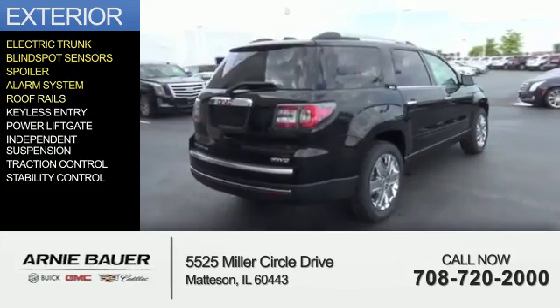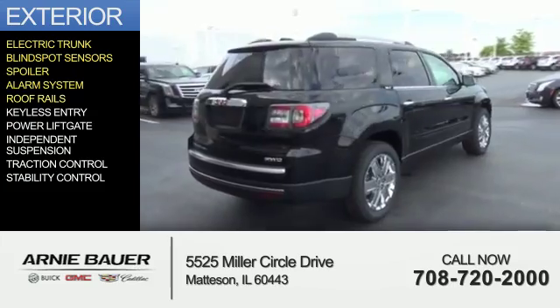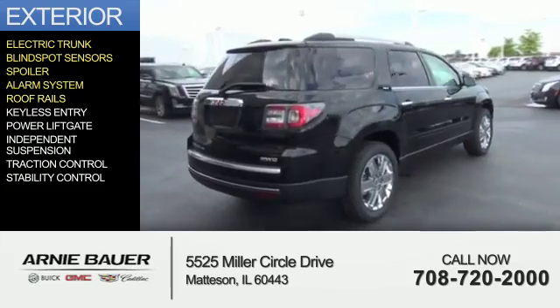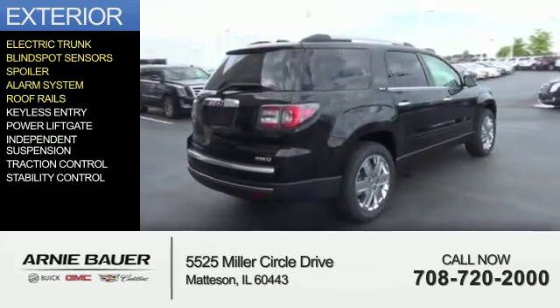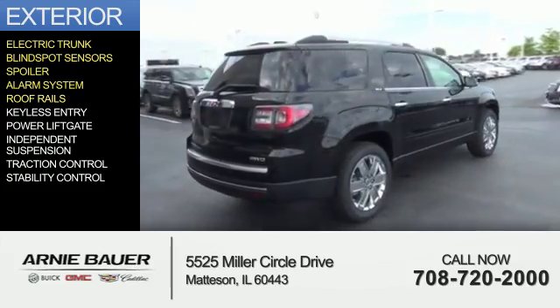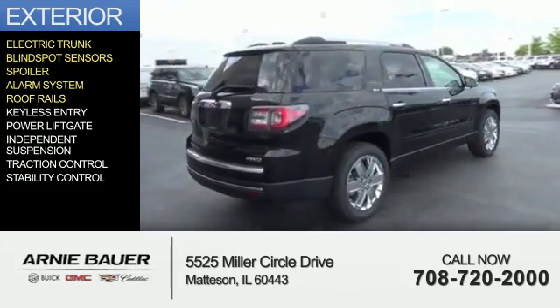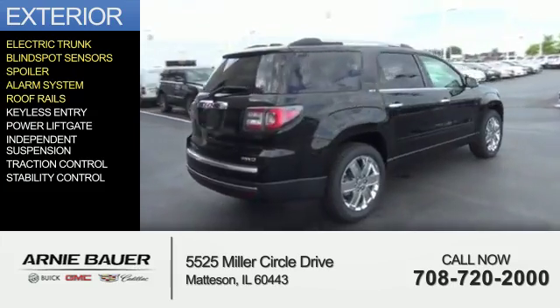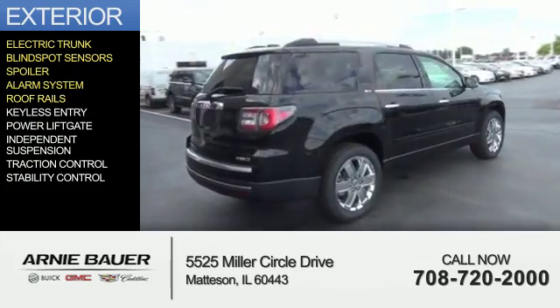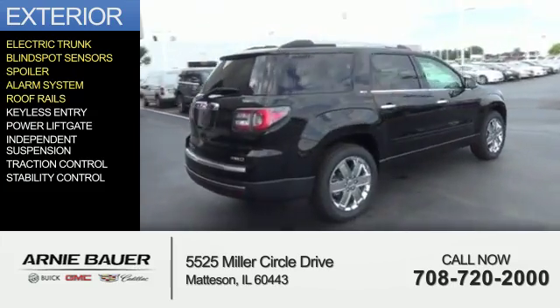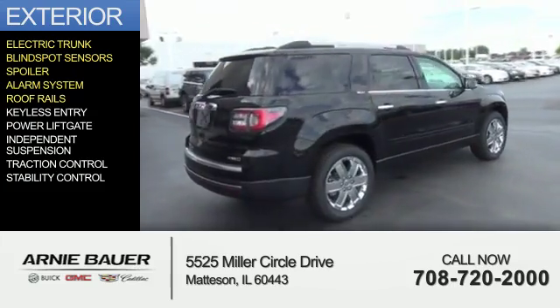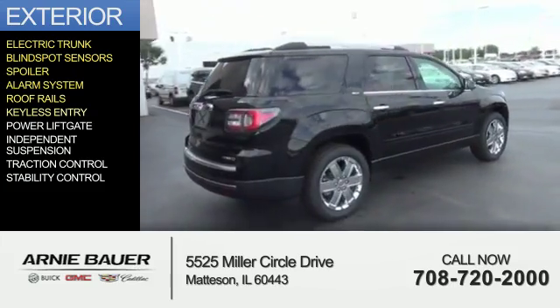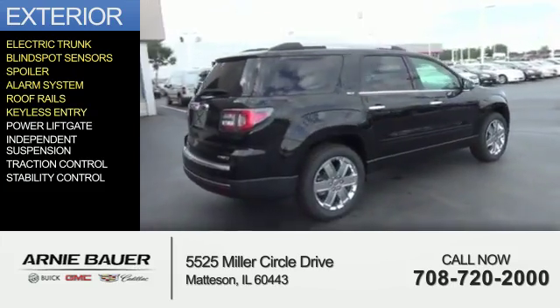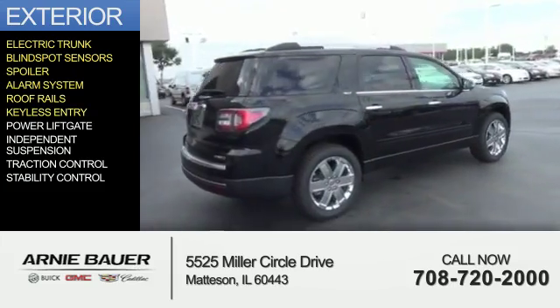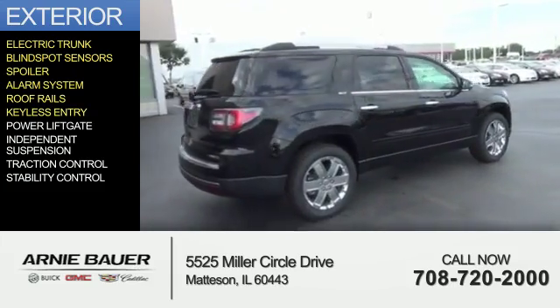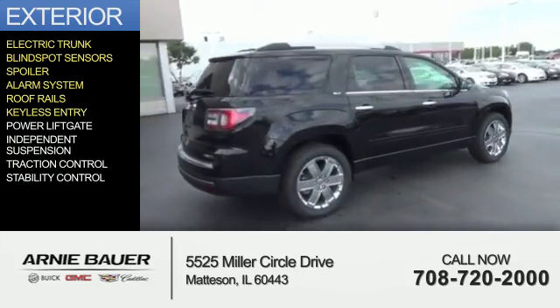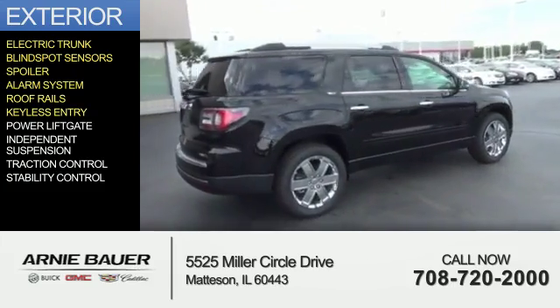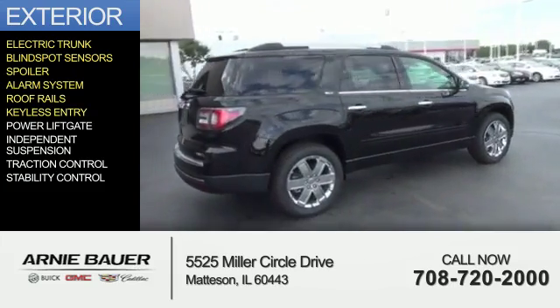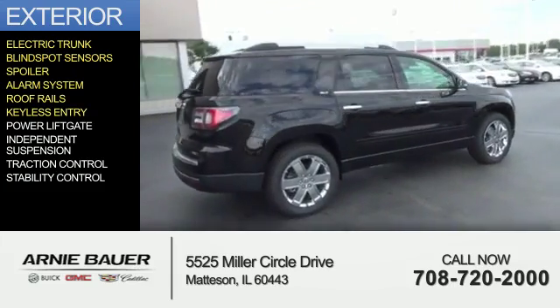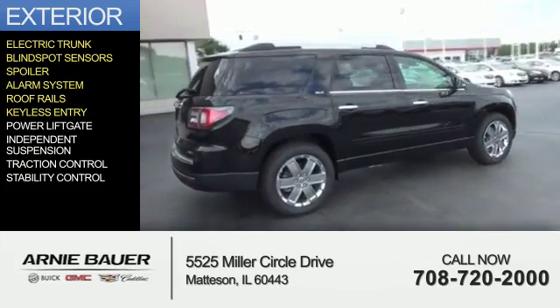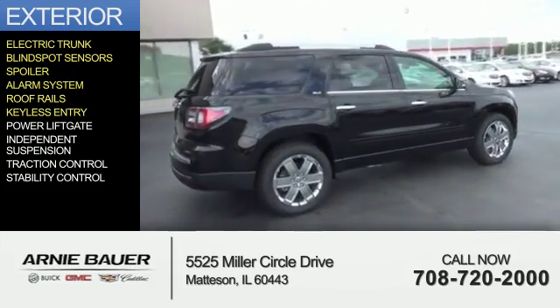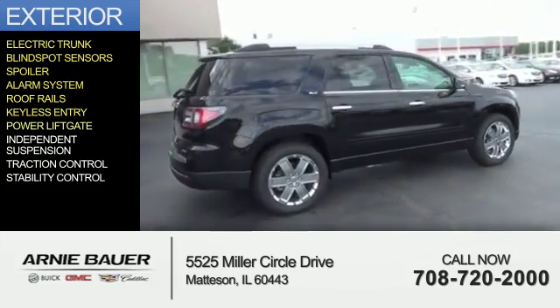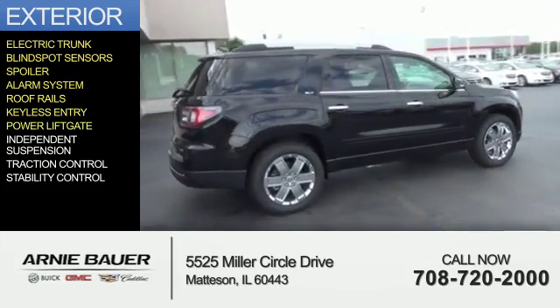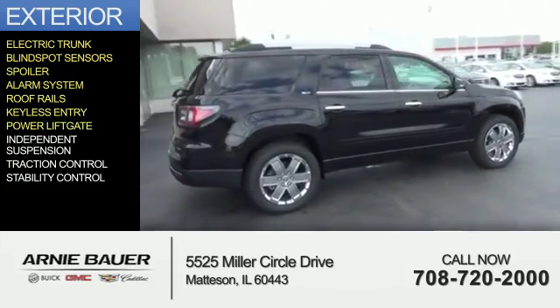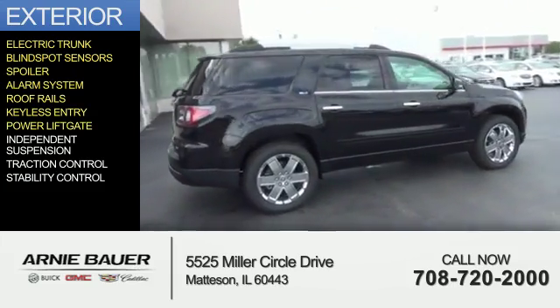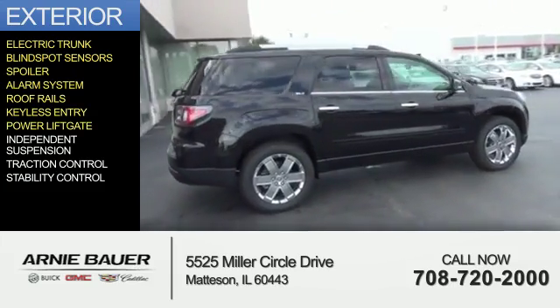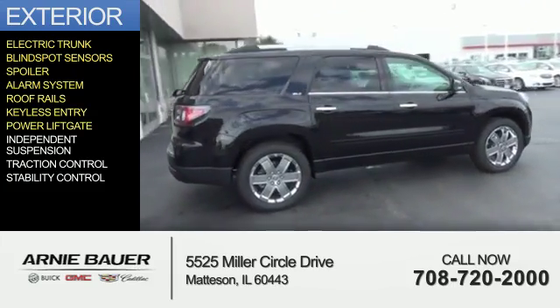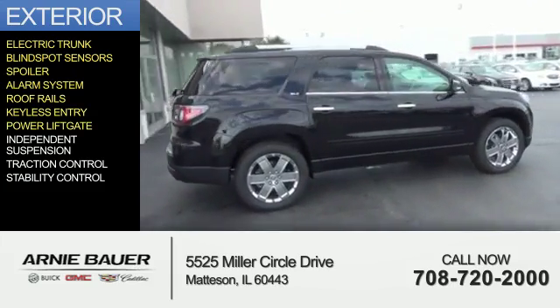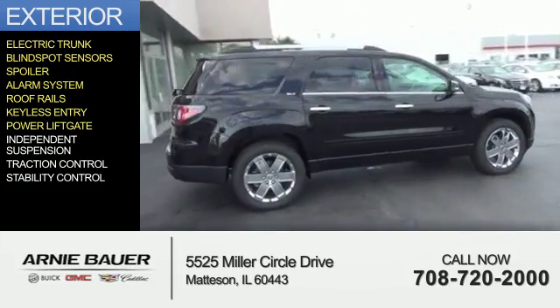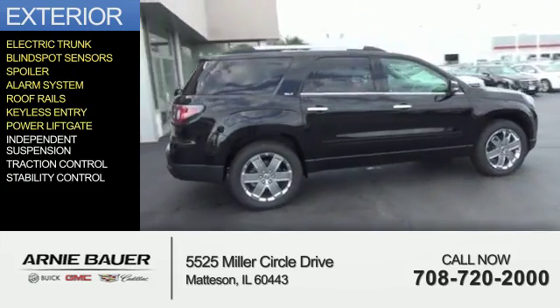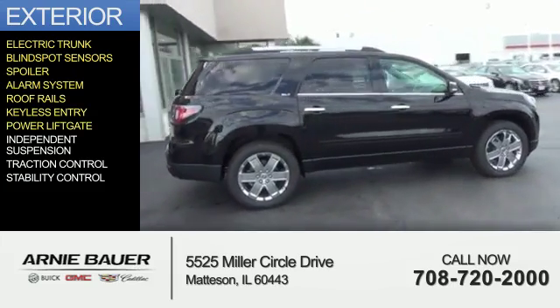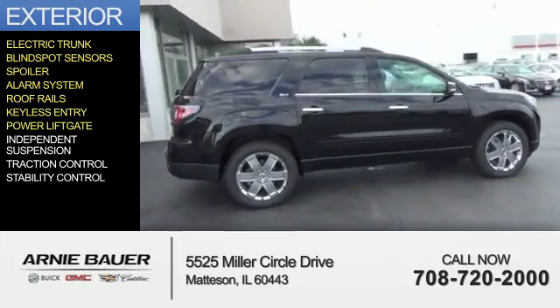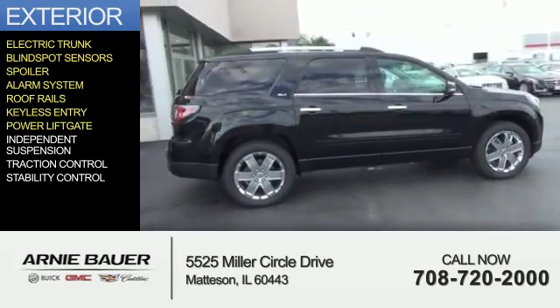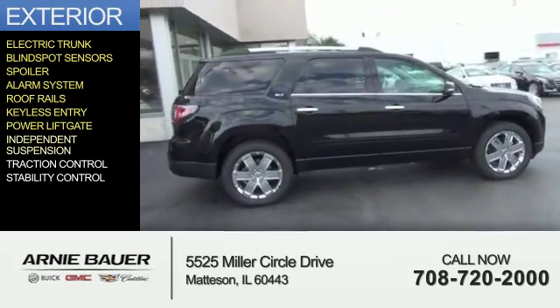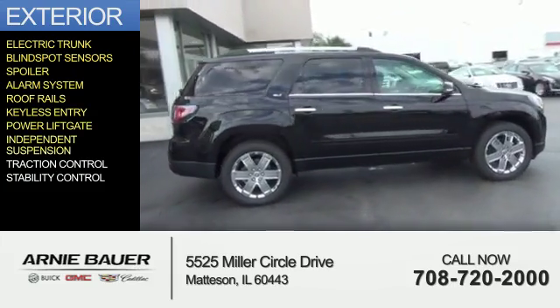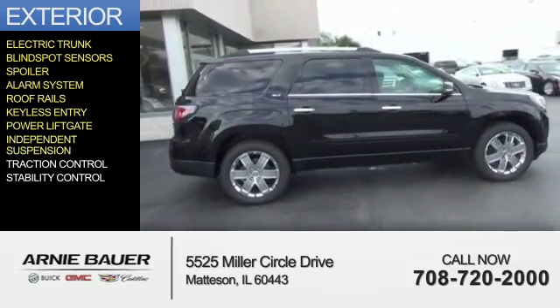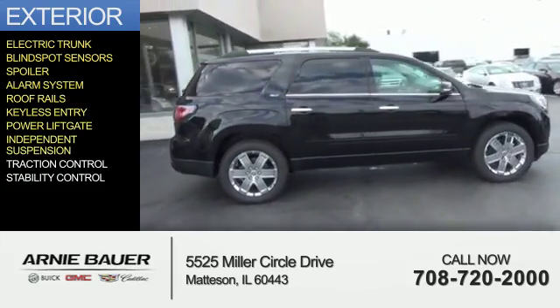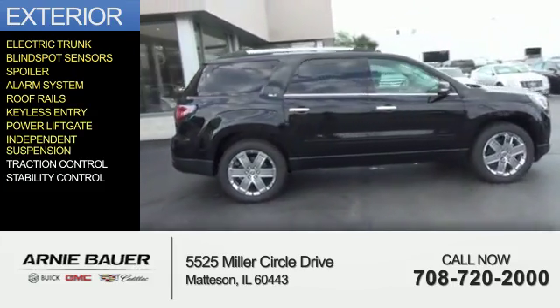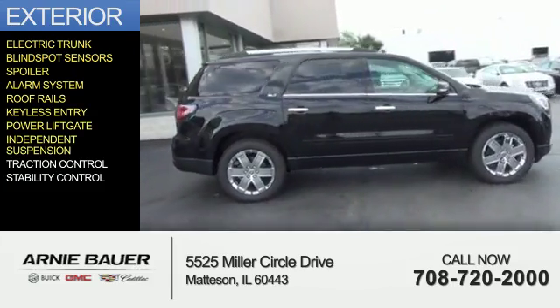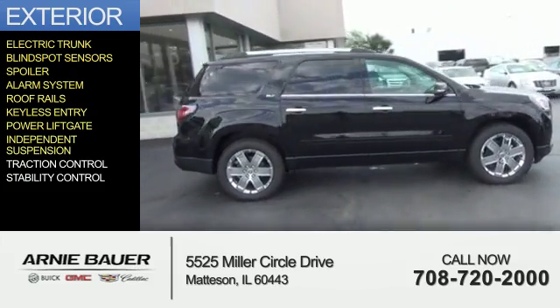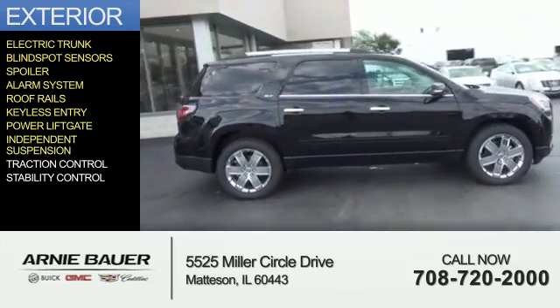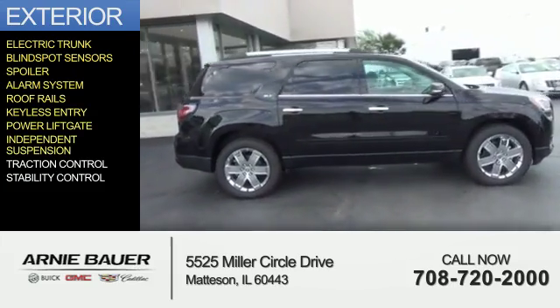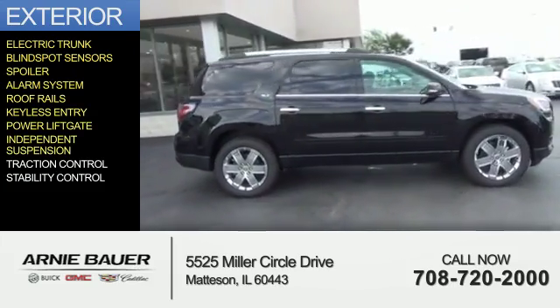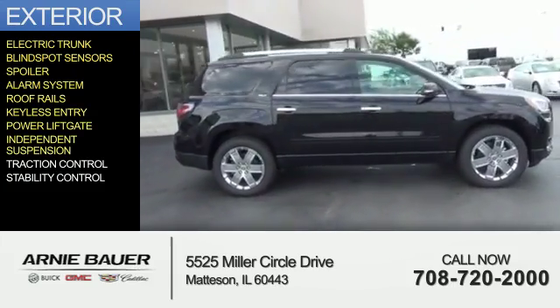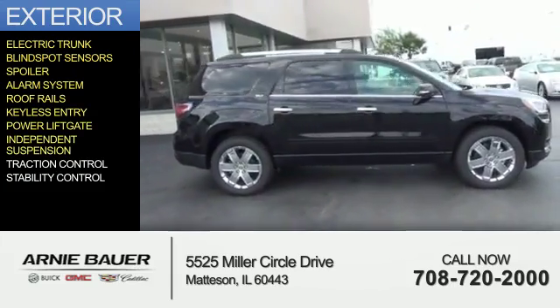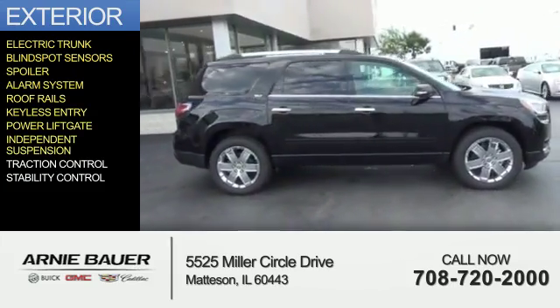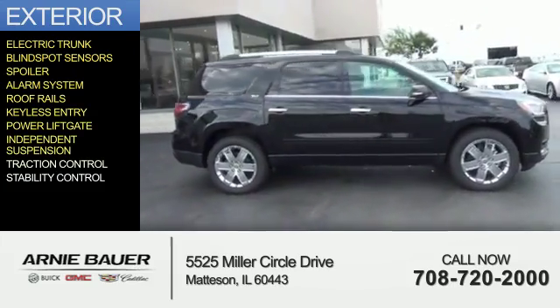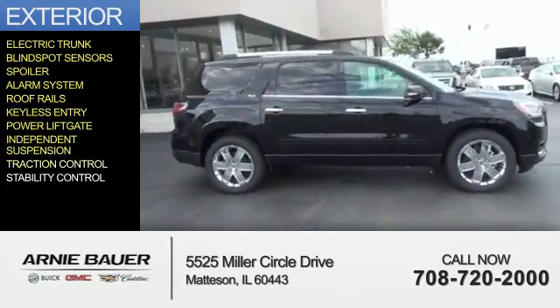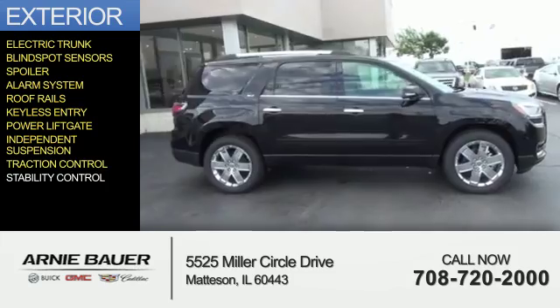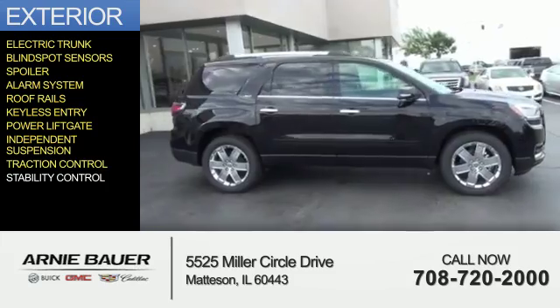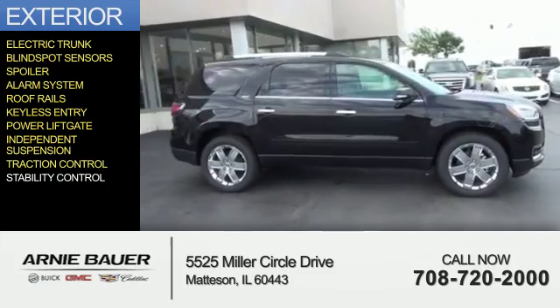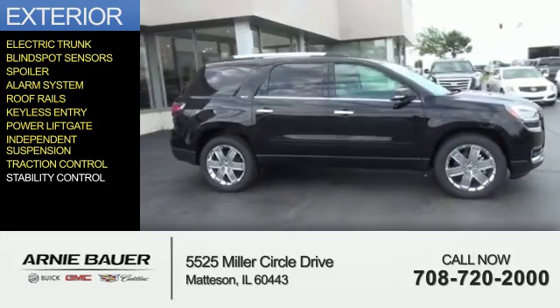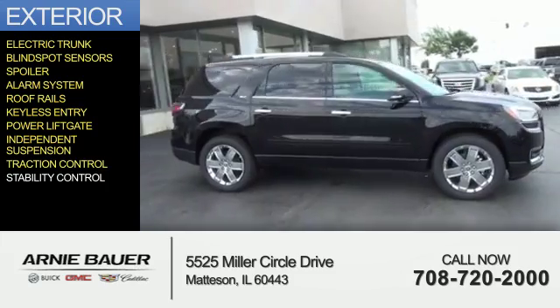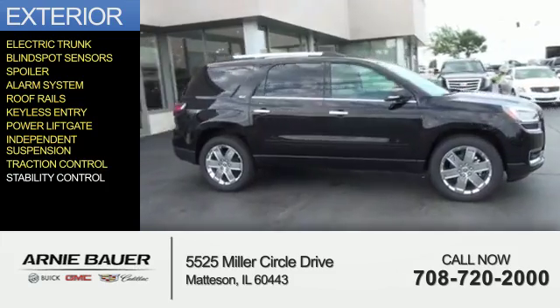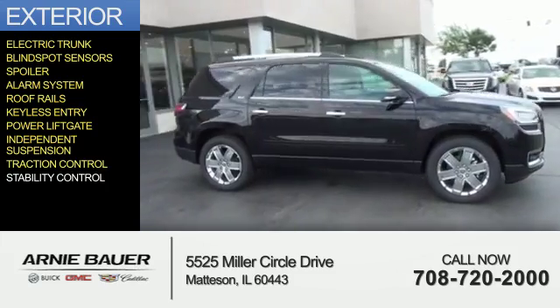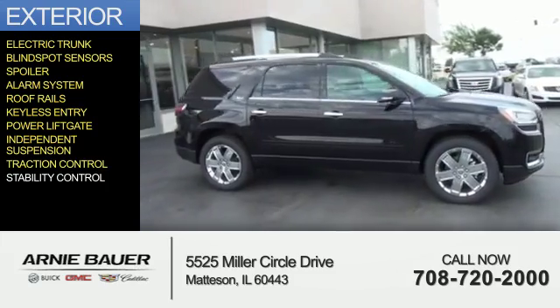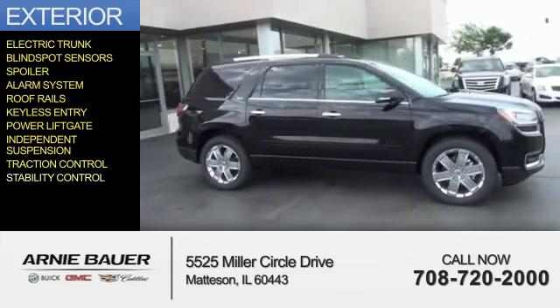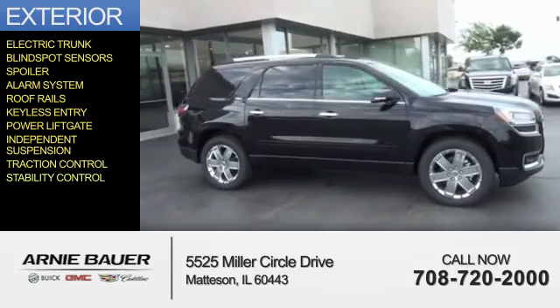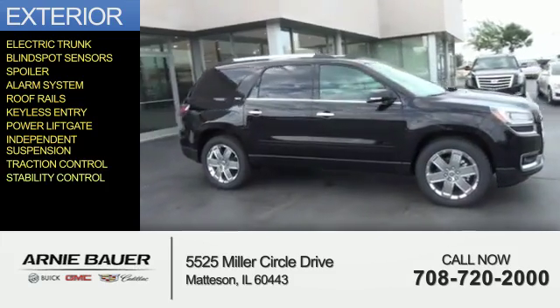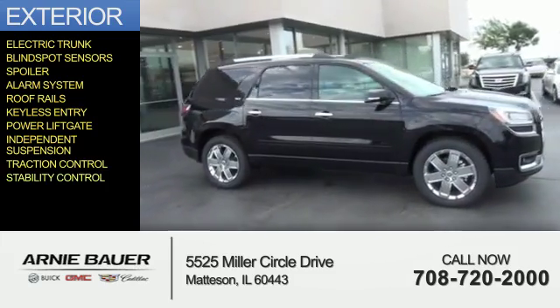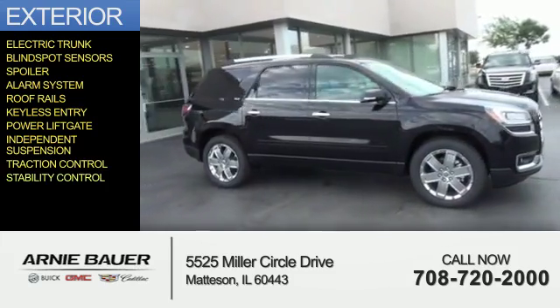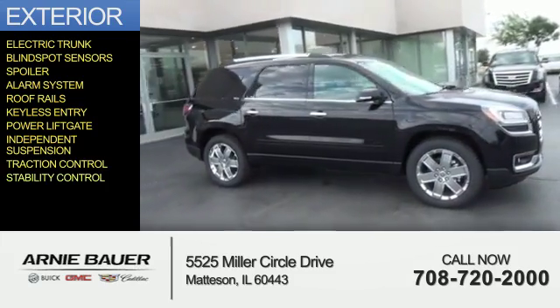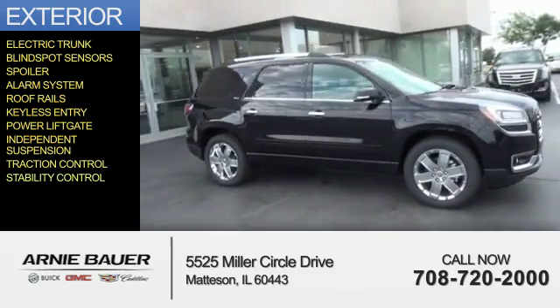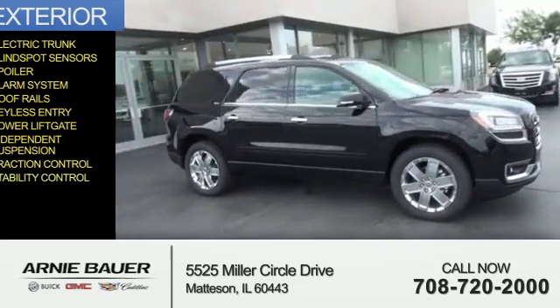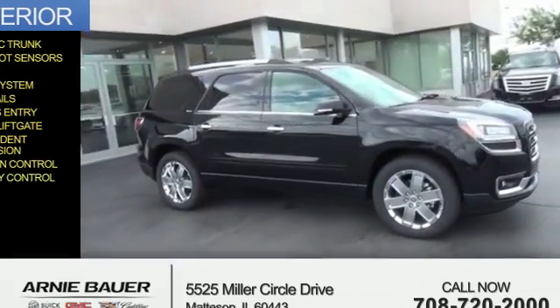Additional features include roof rails, keyless entry, power liftgate, independent suspension, traction control, and stability control.